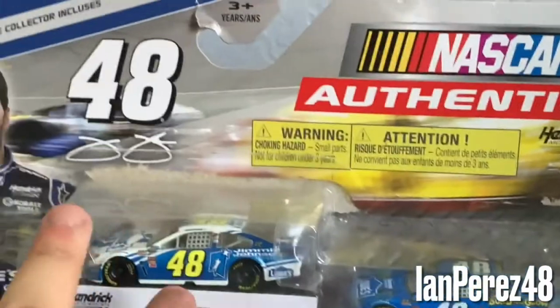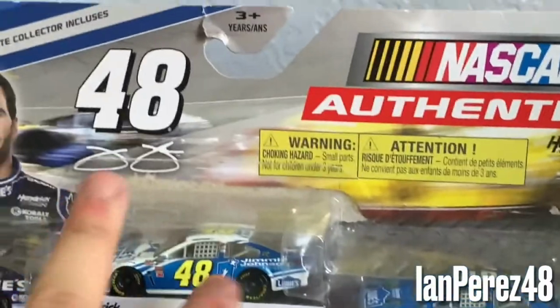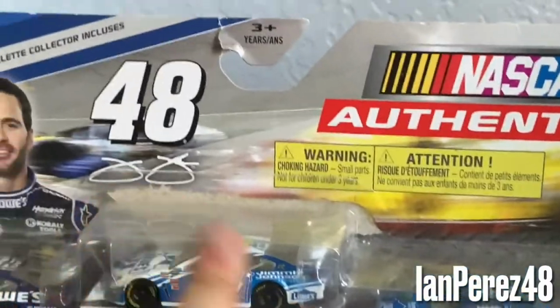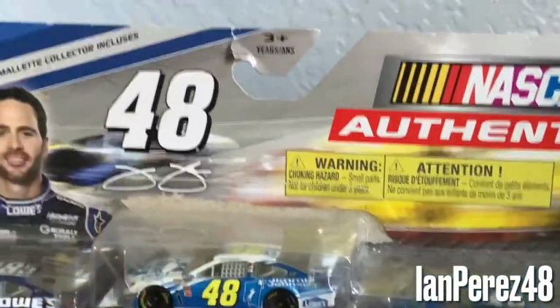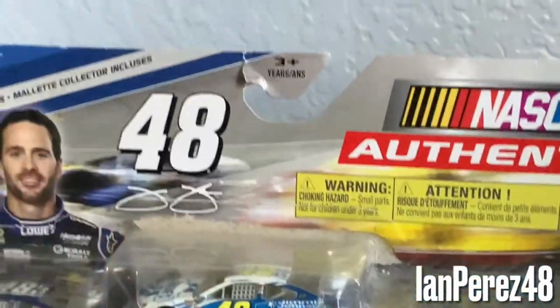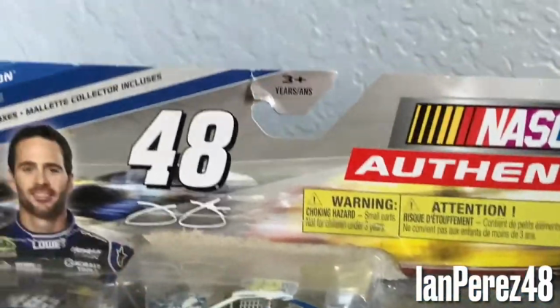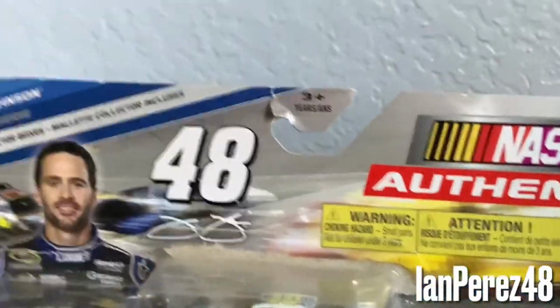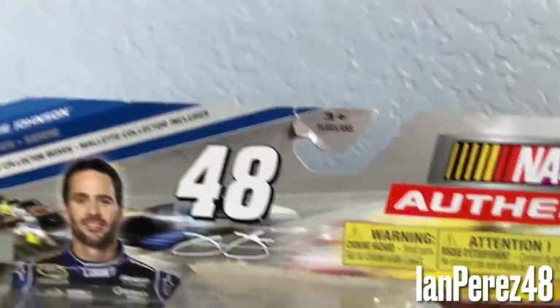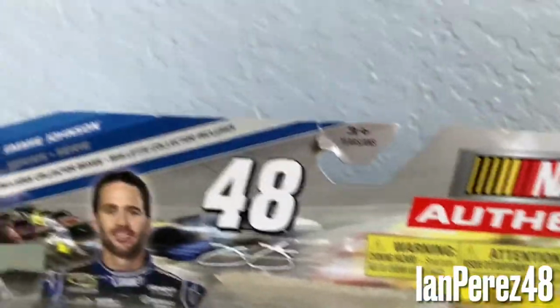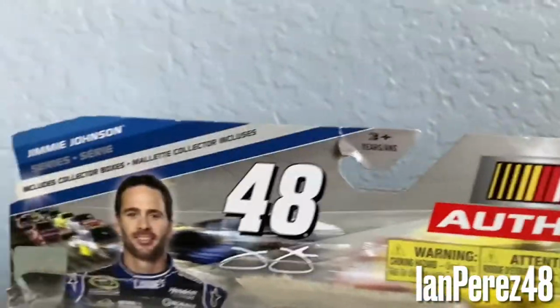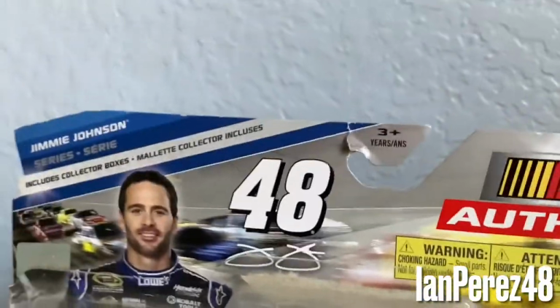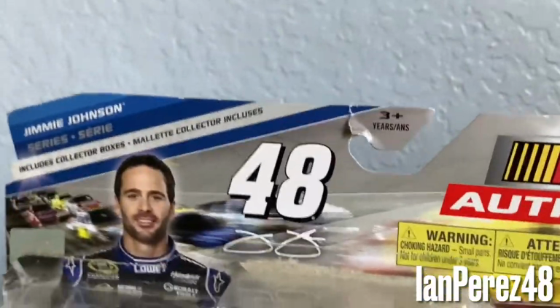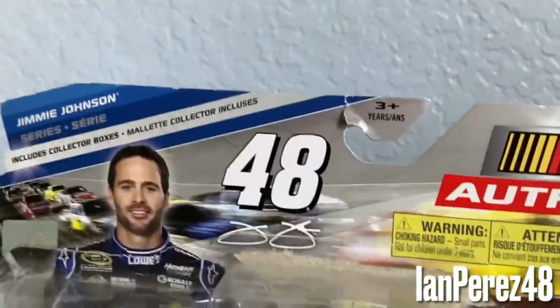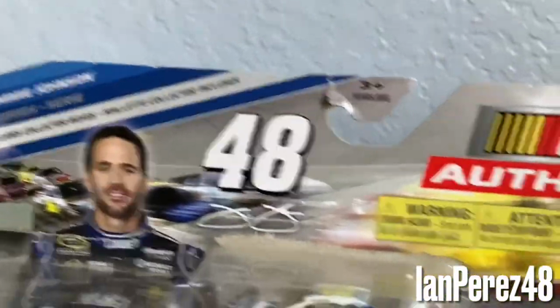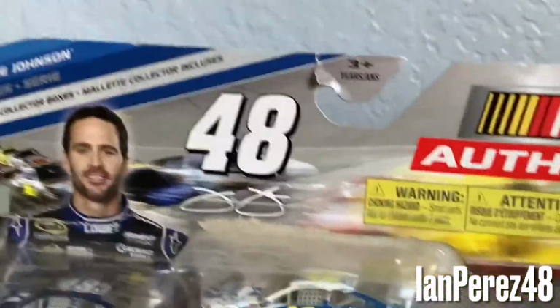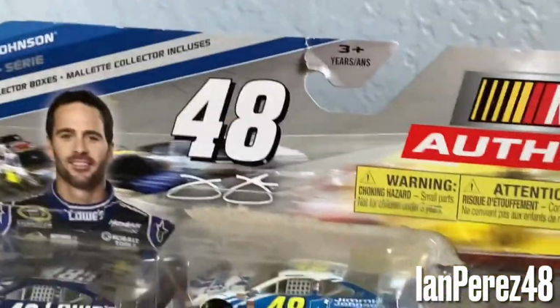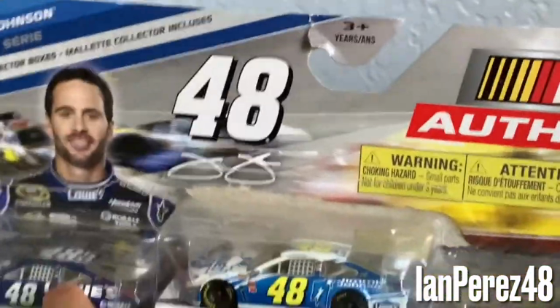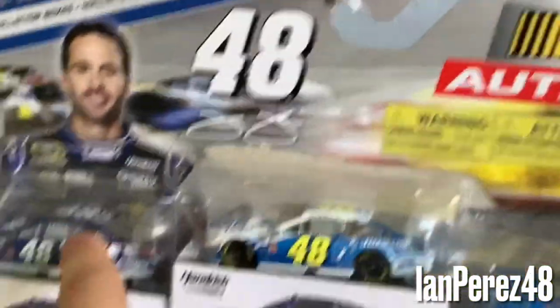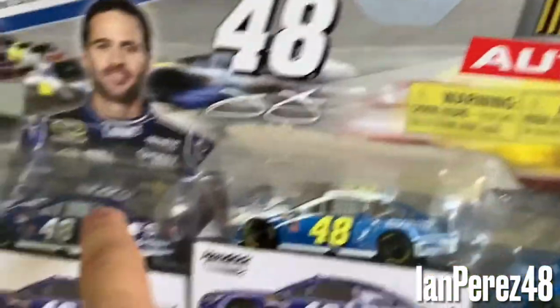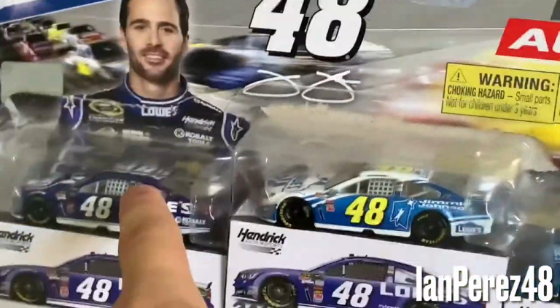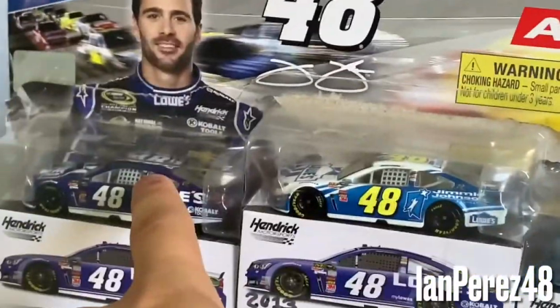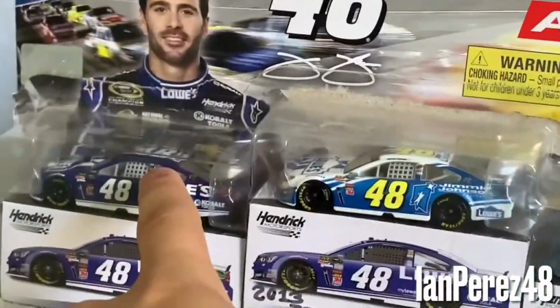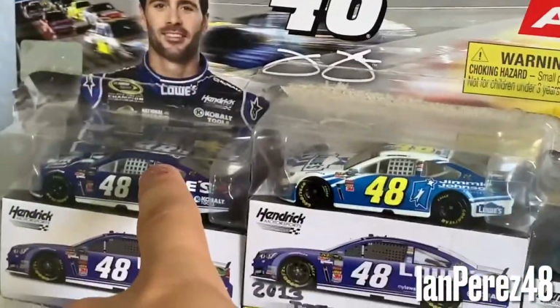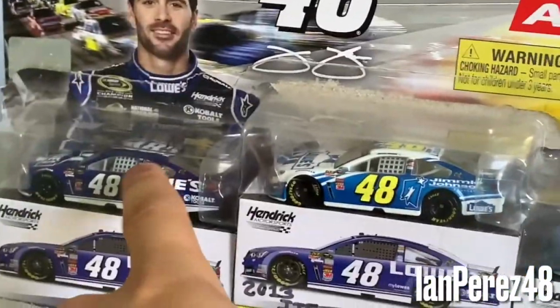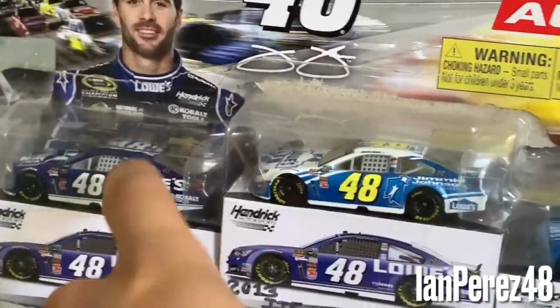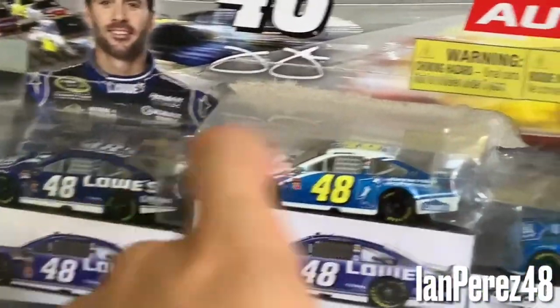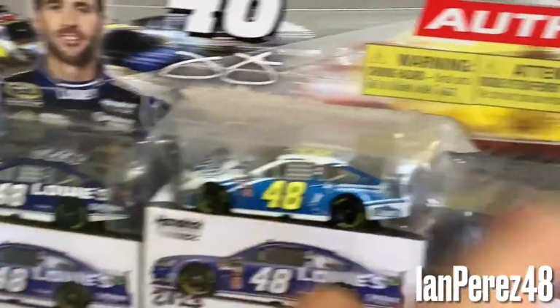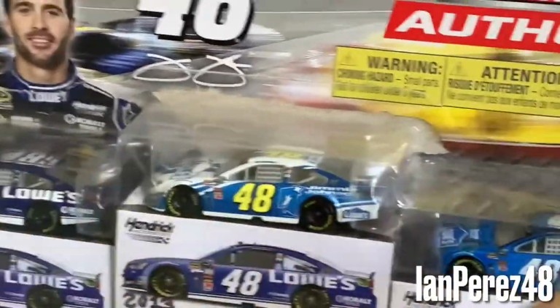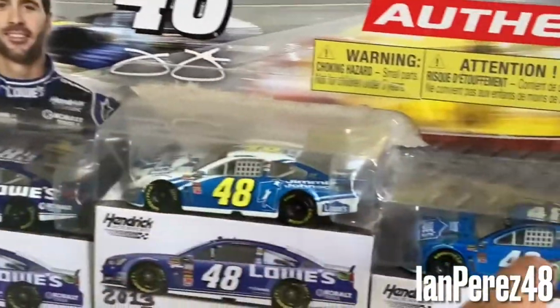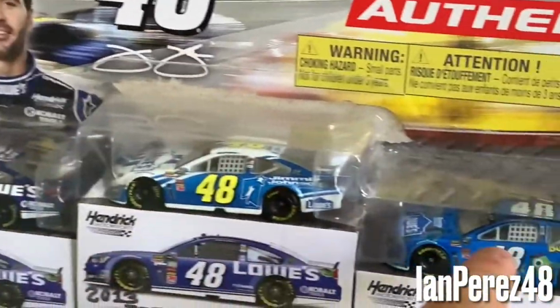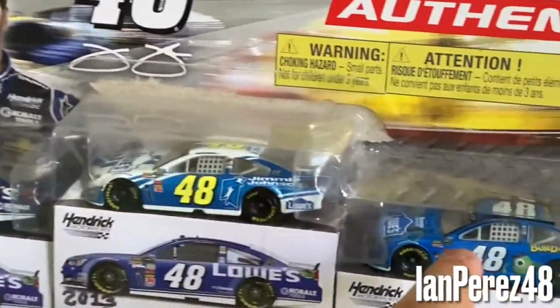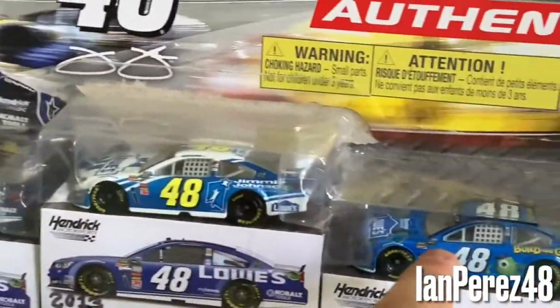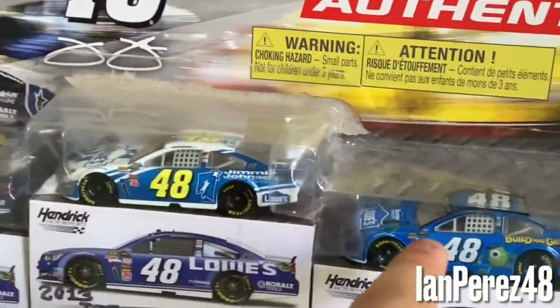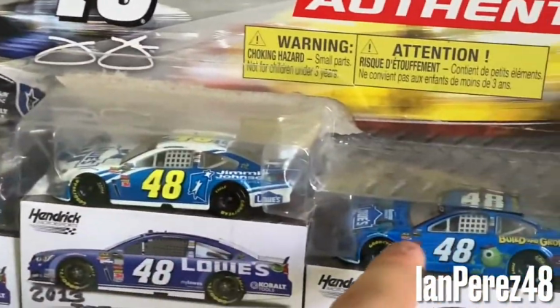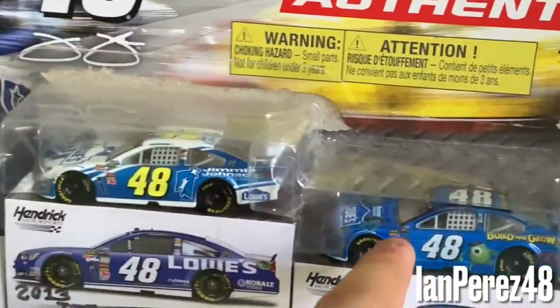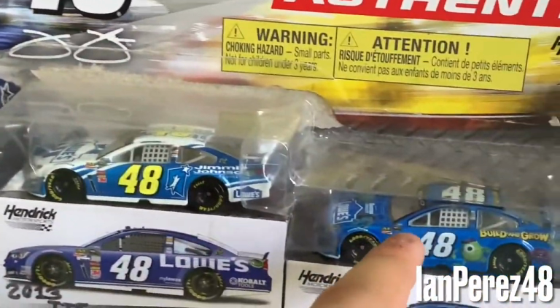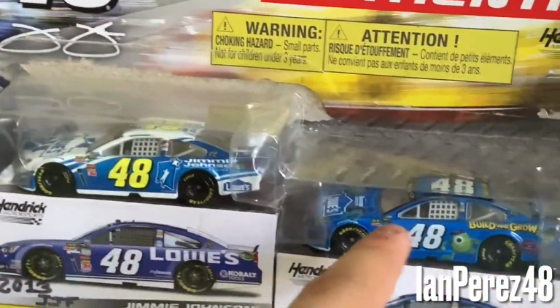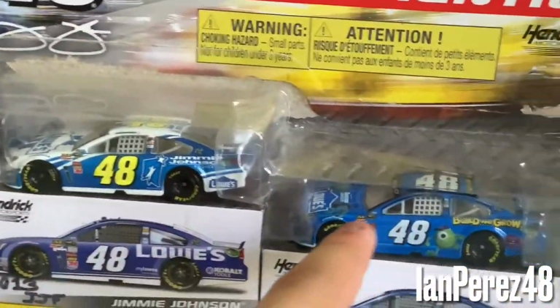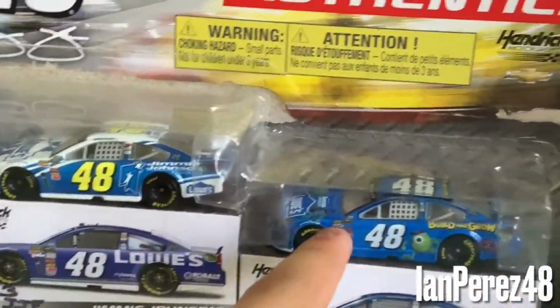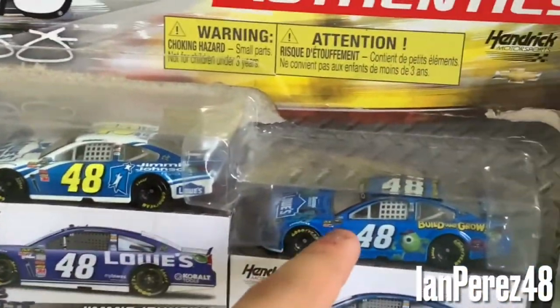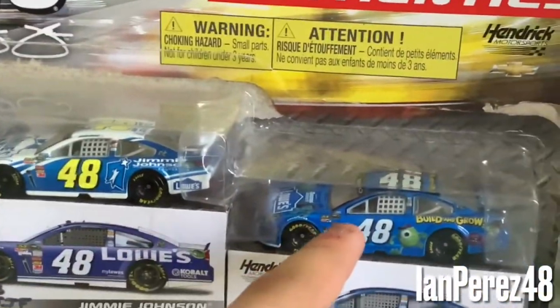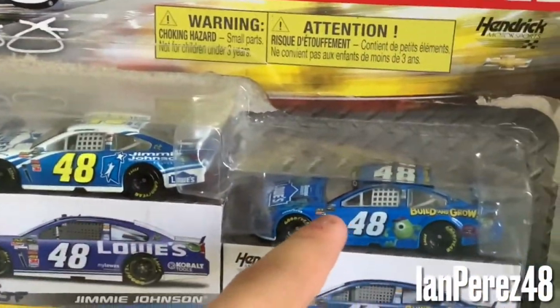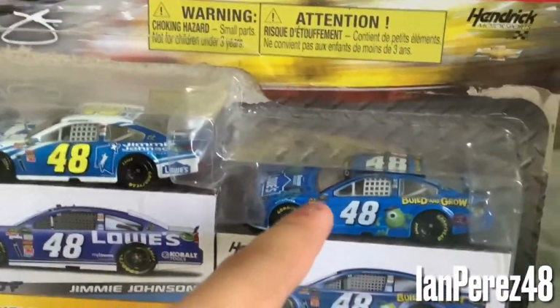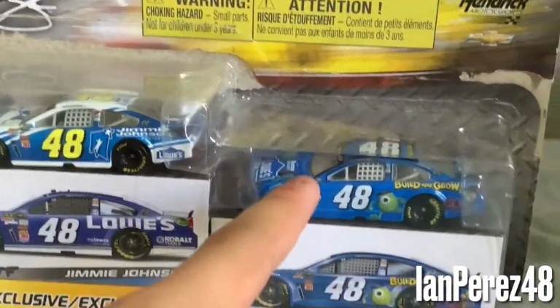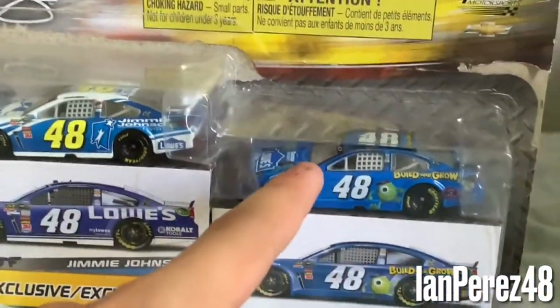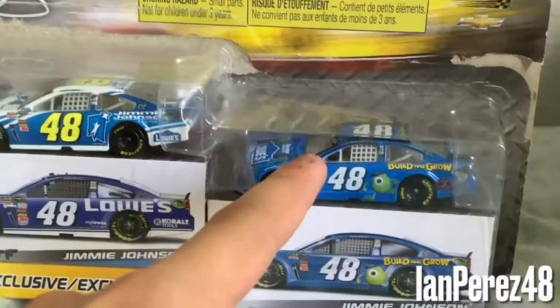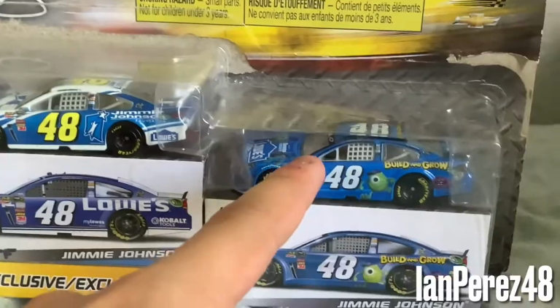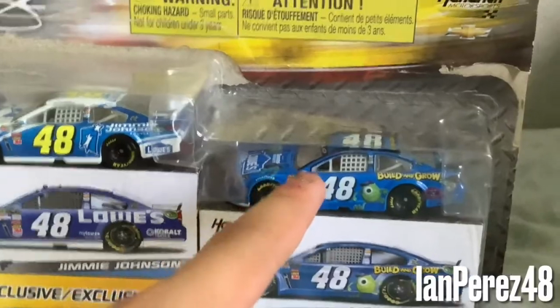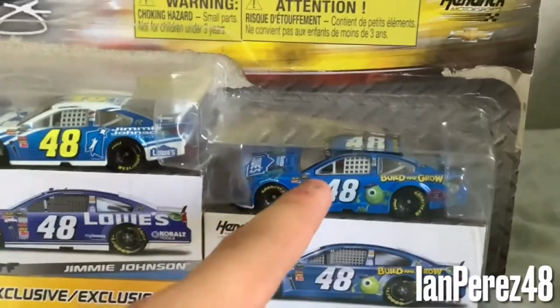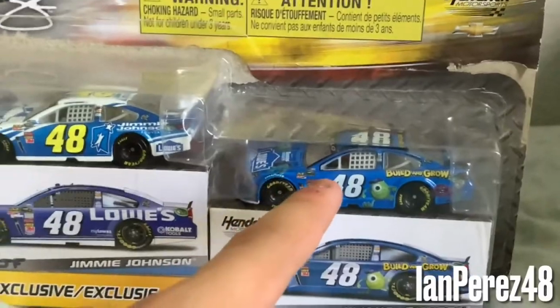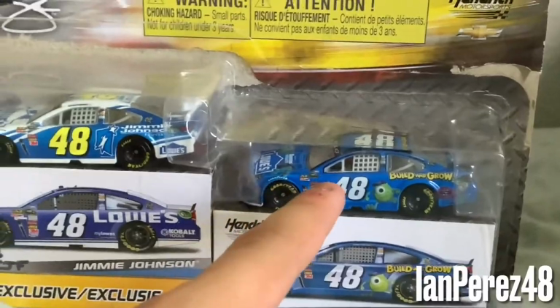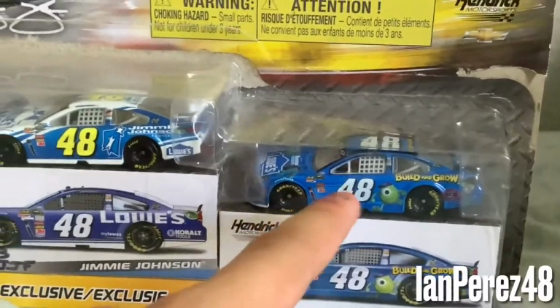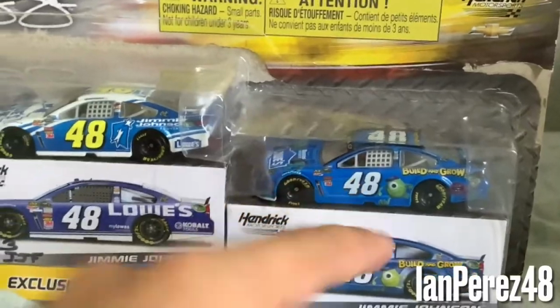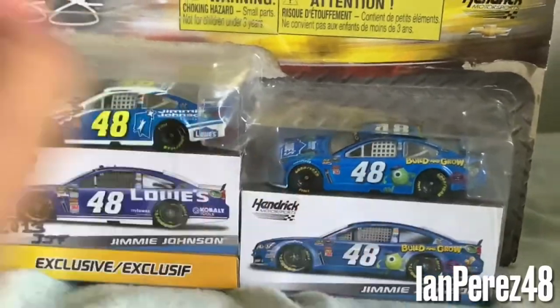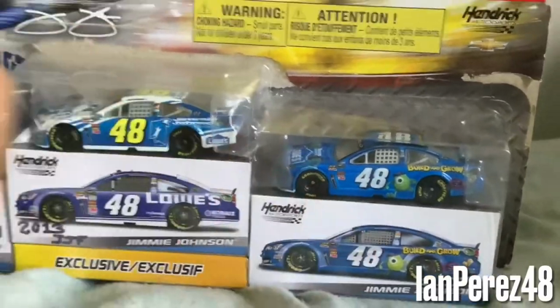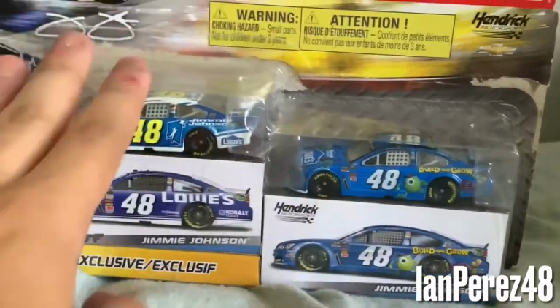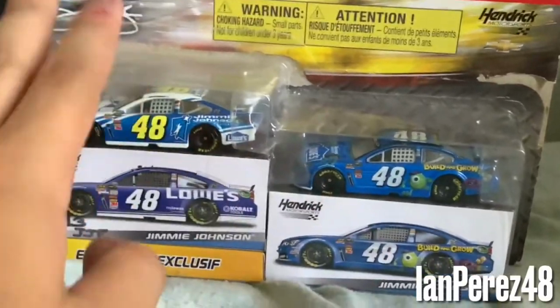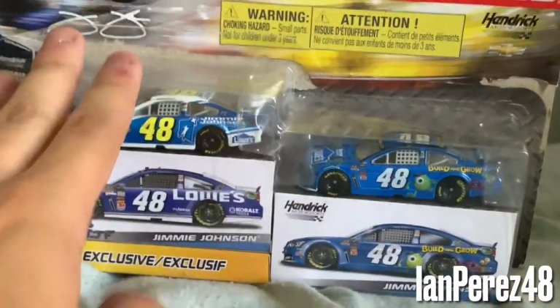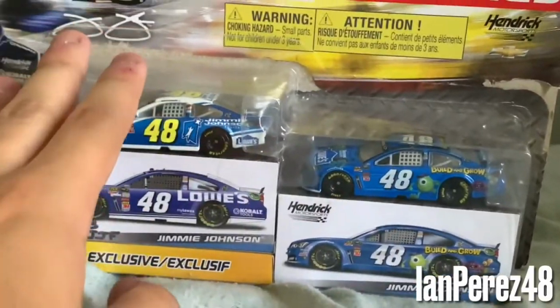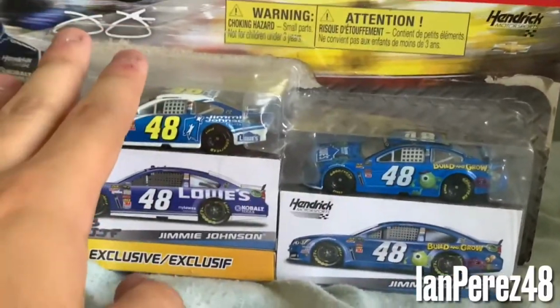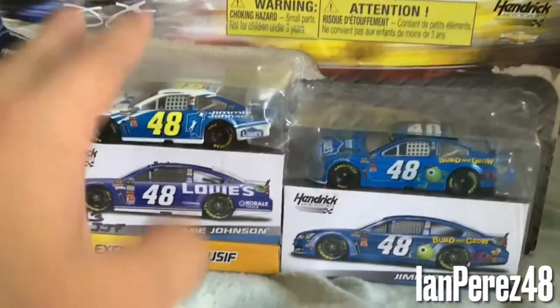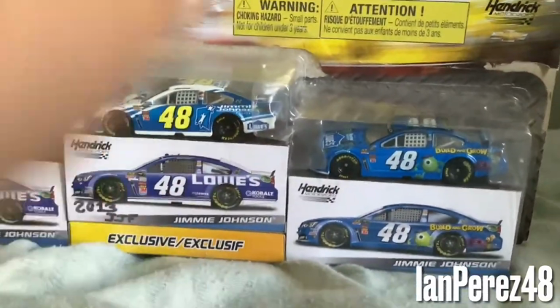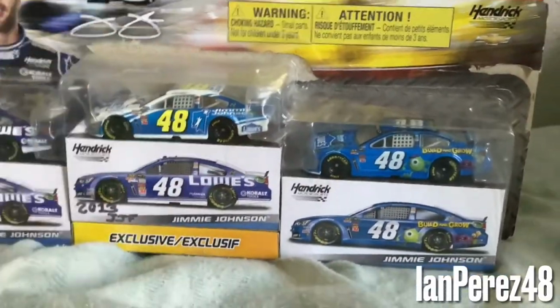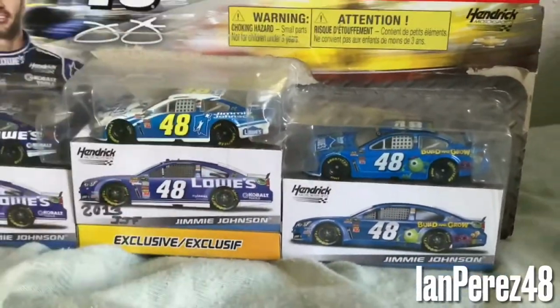I do have the Lionel version of this one and I do have an extra, but I'll still keep this packaging.